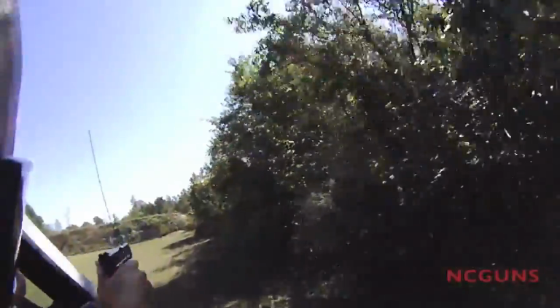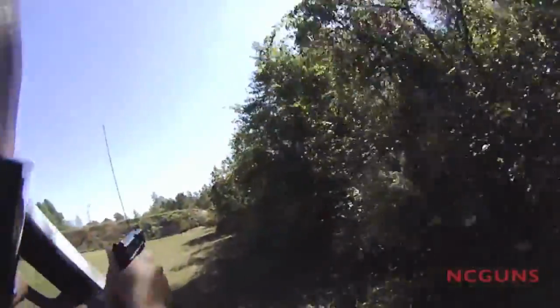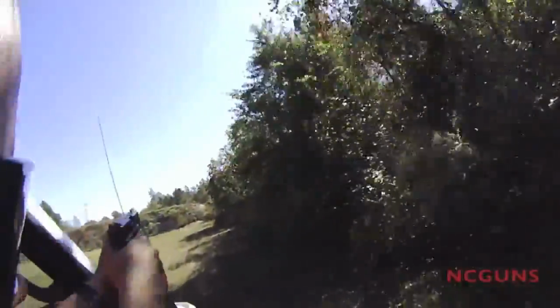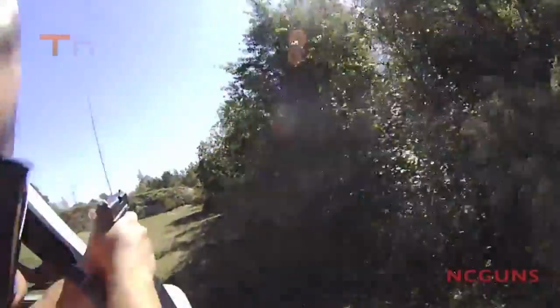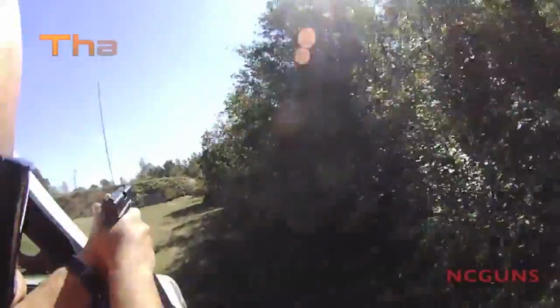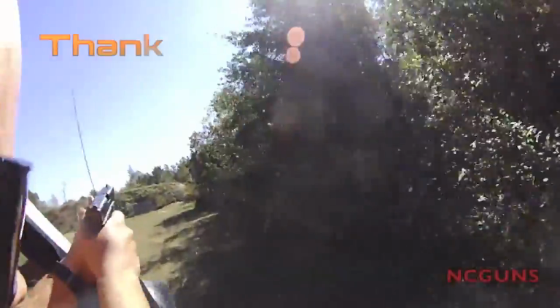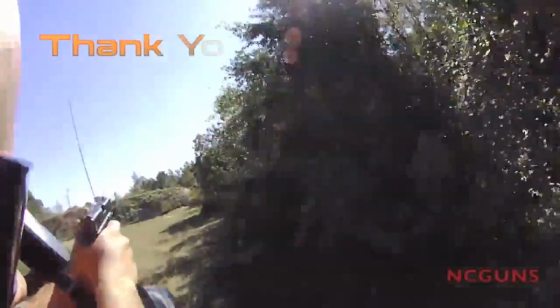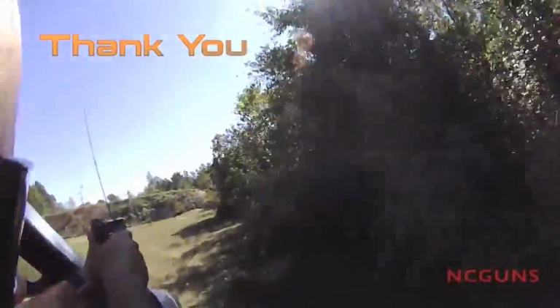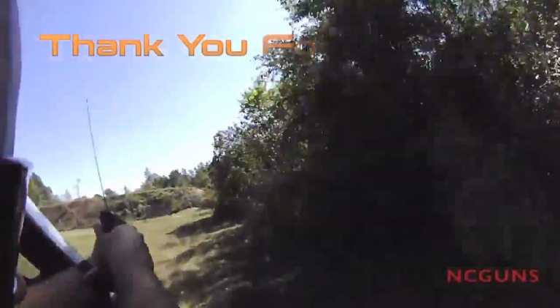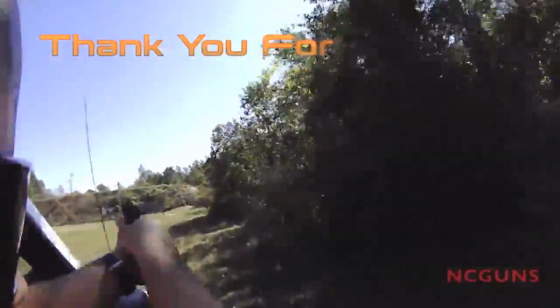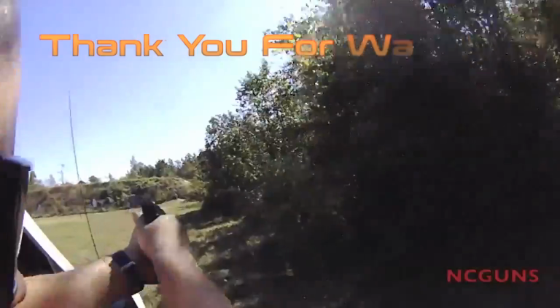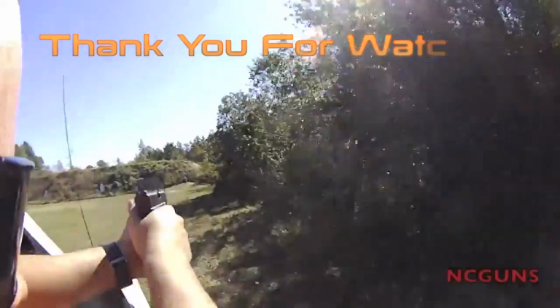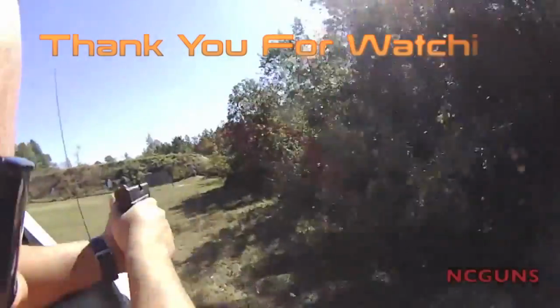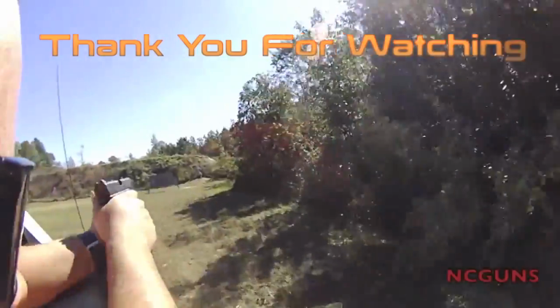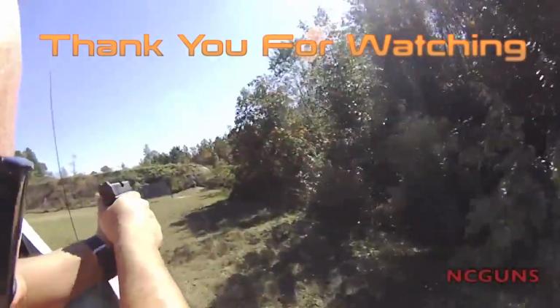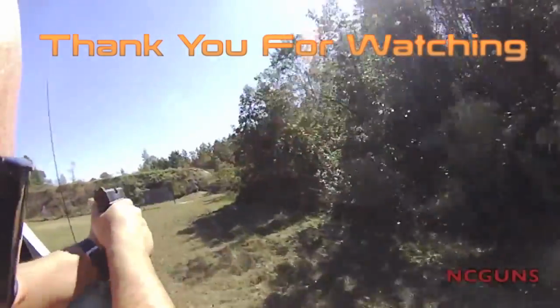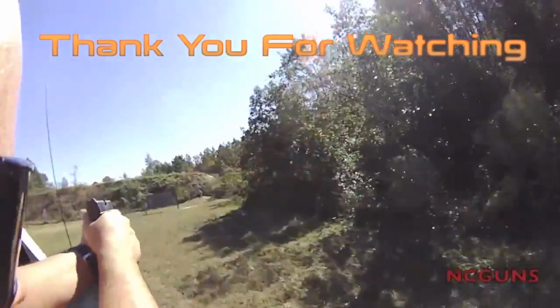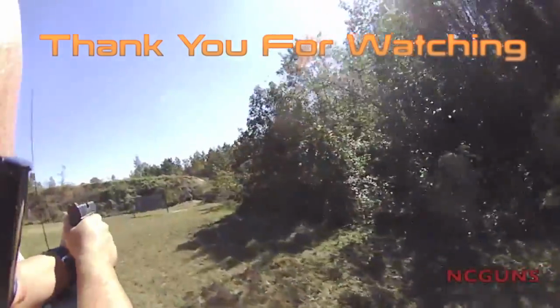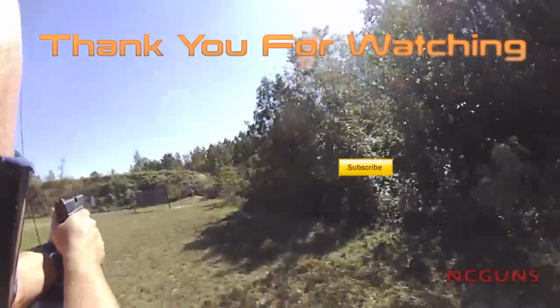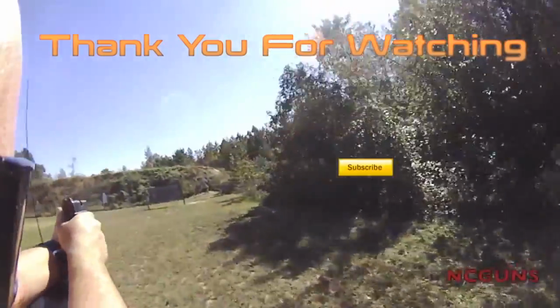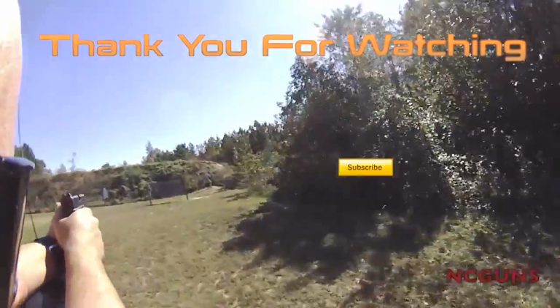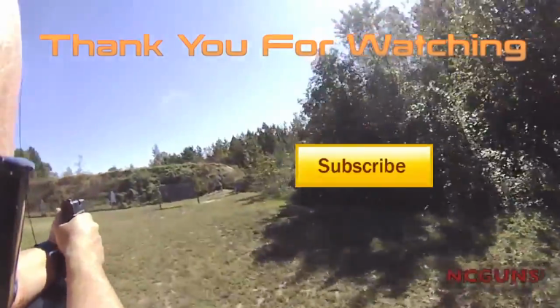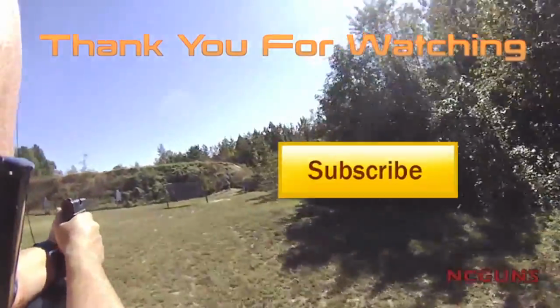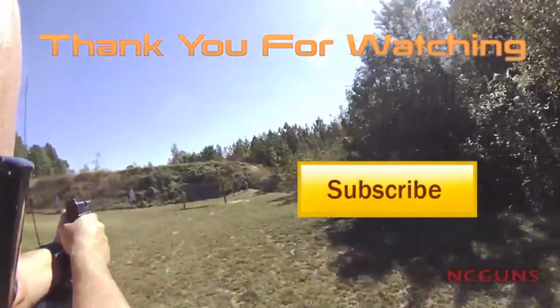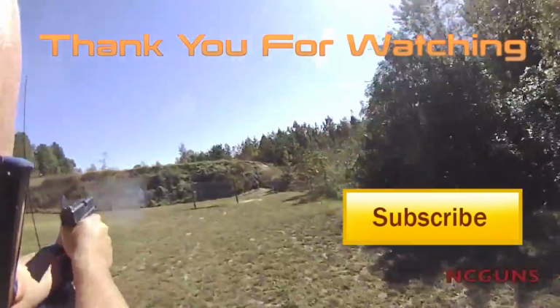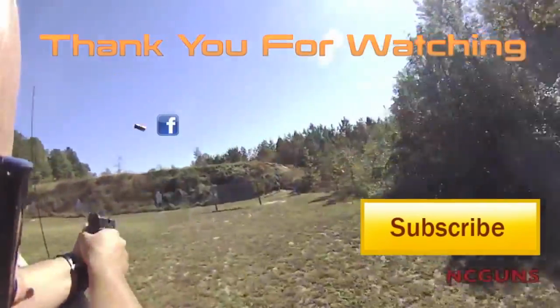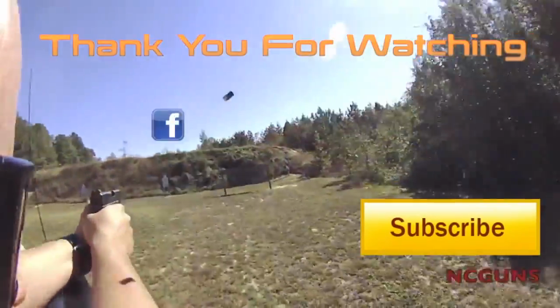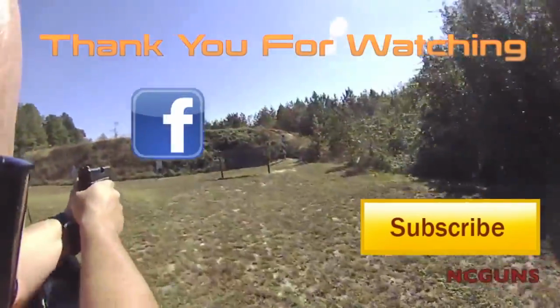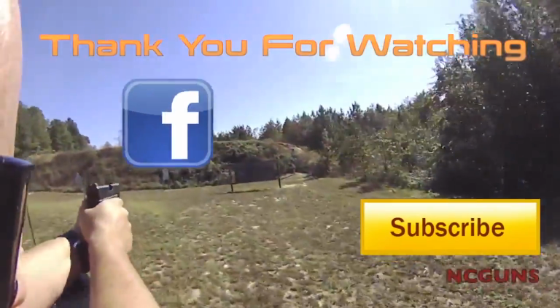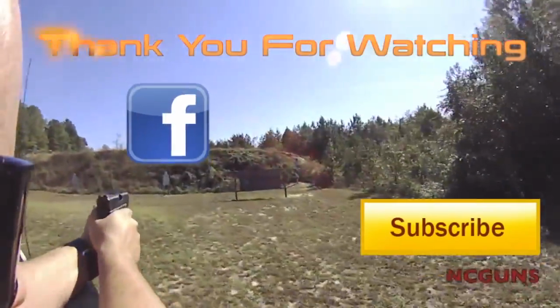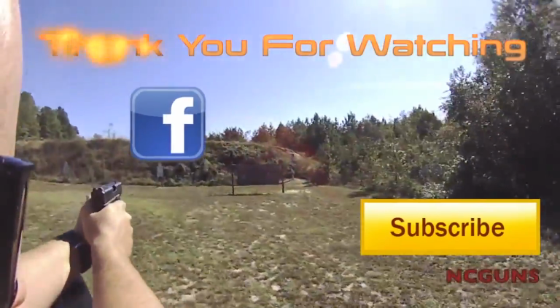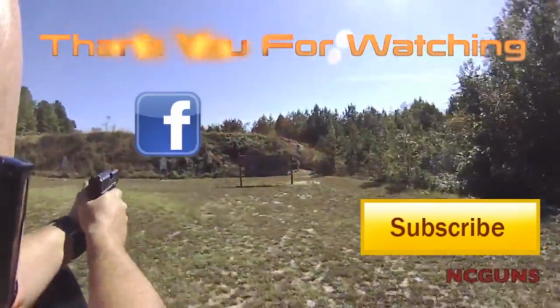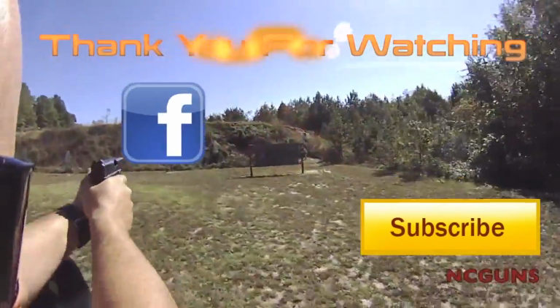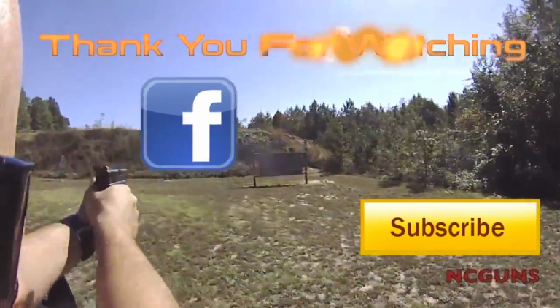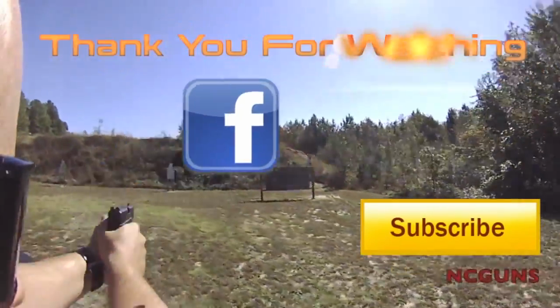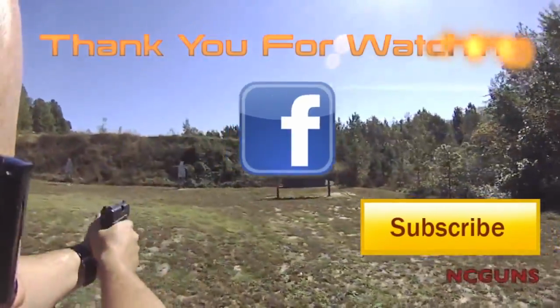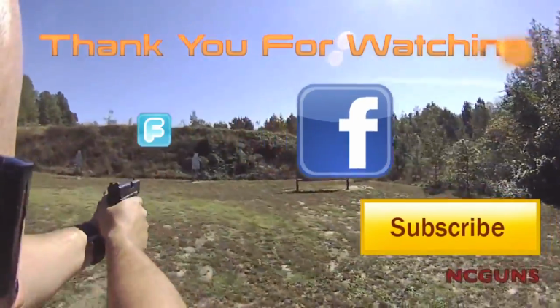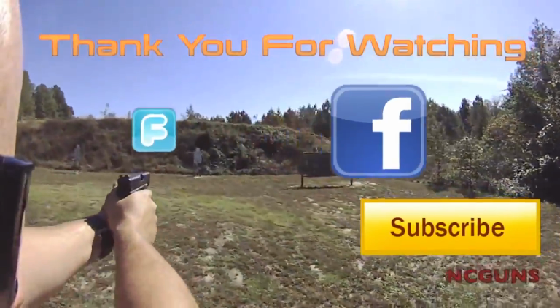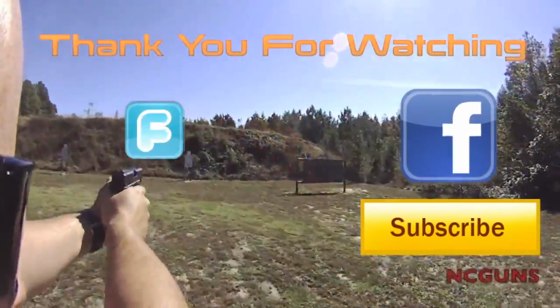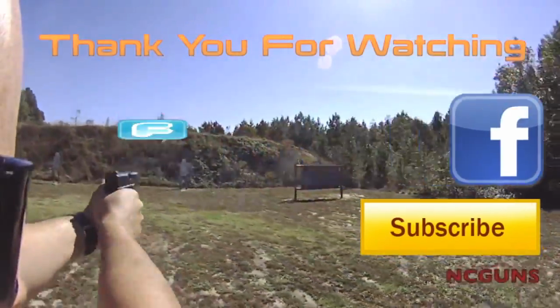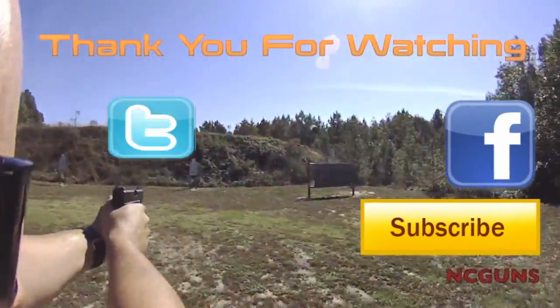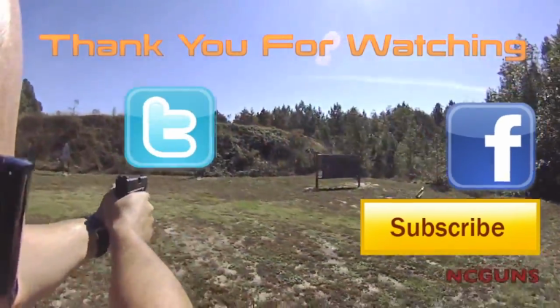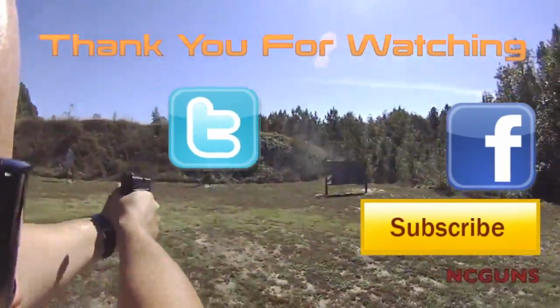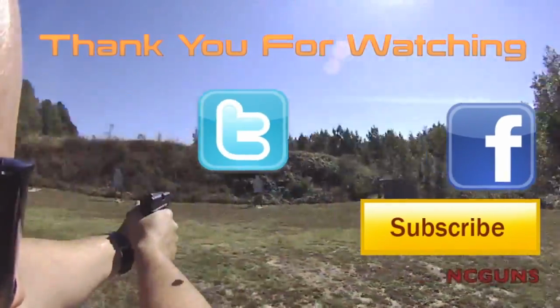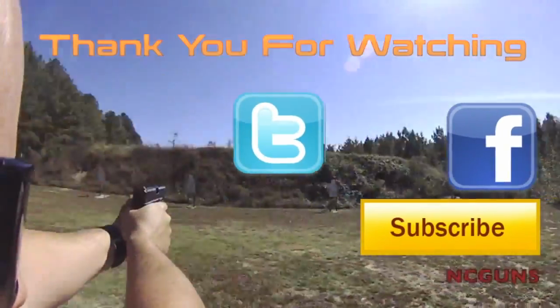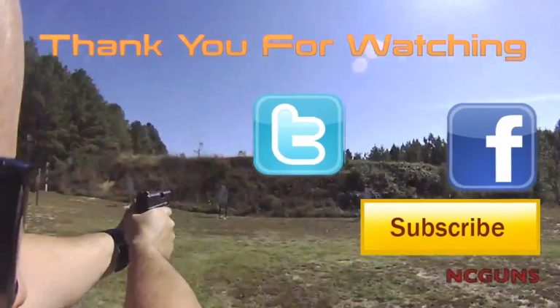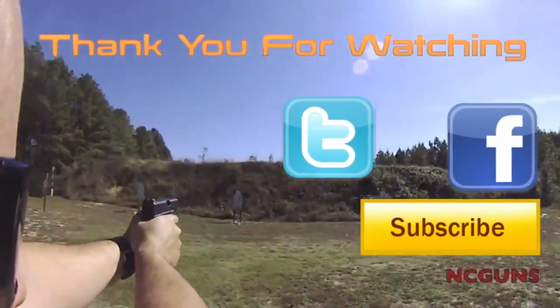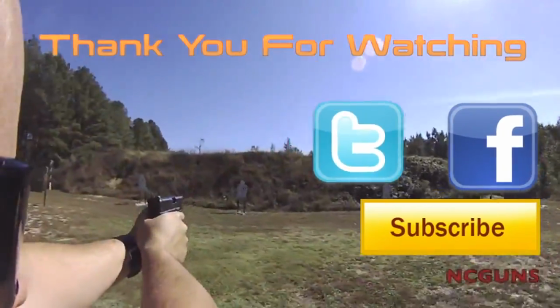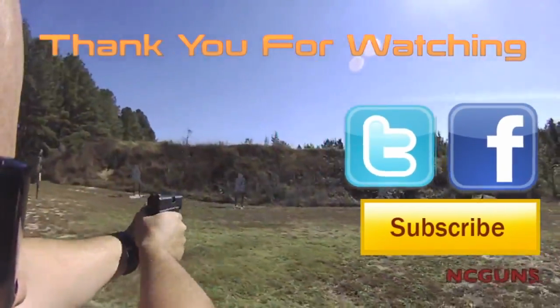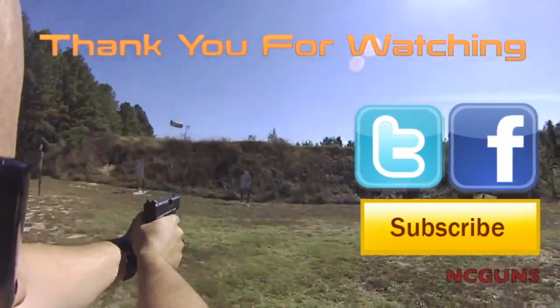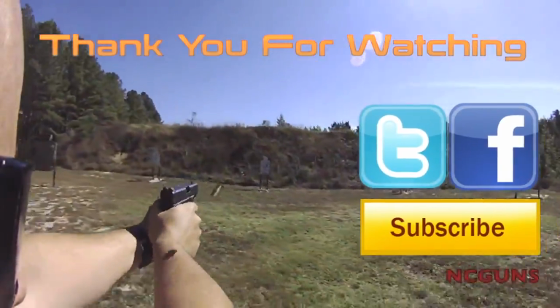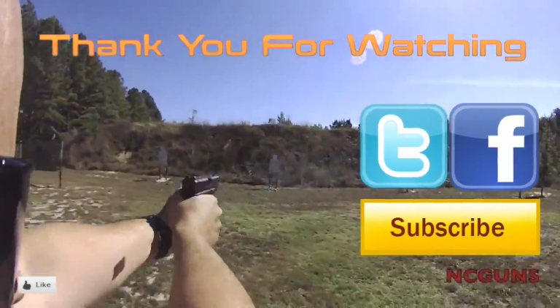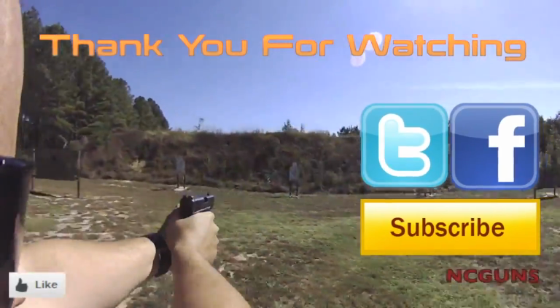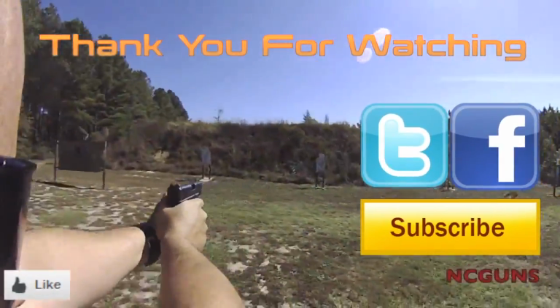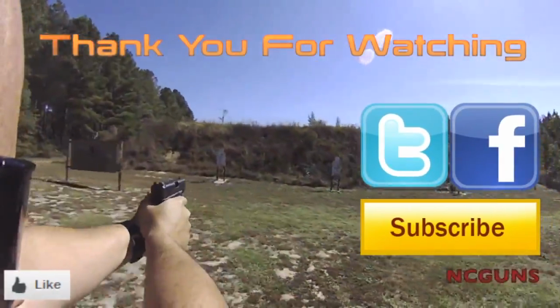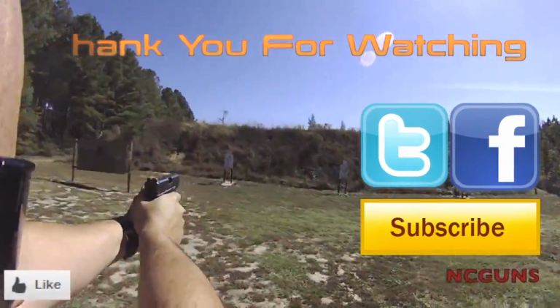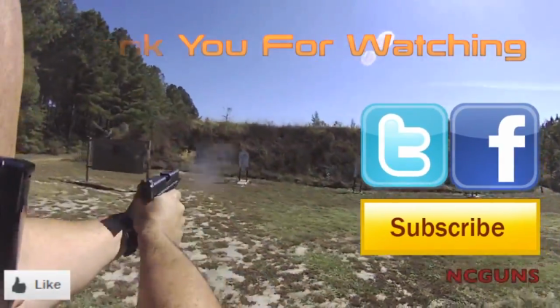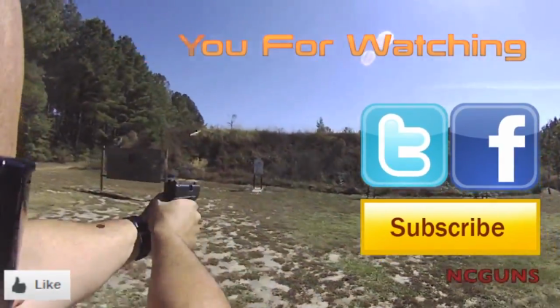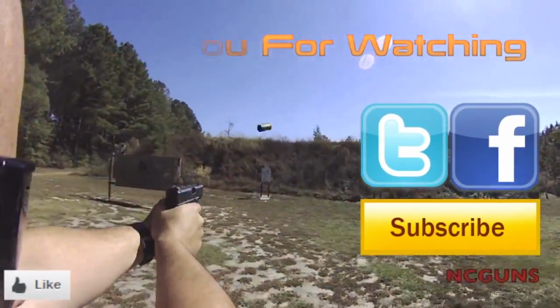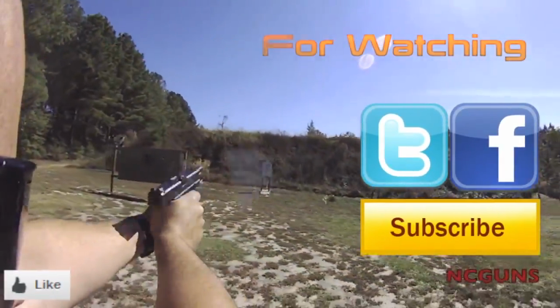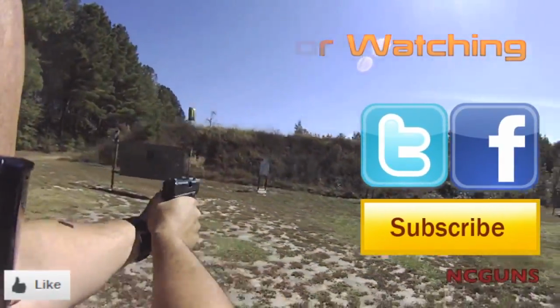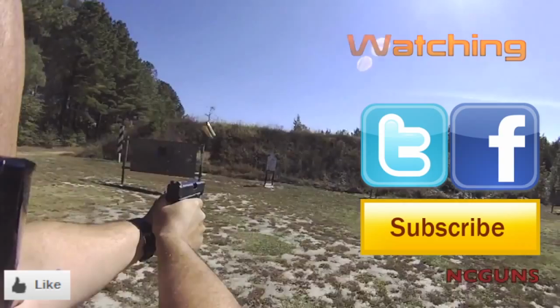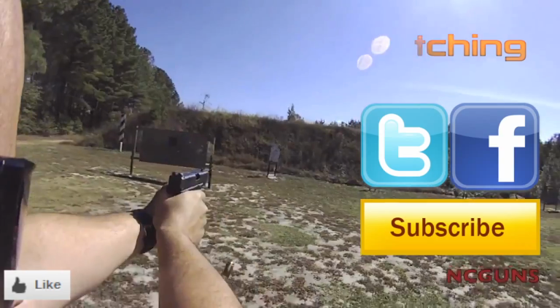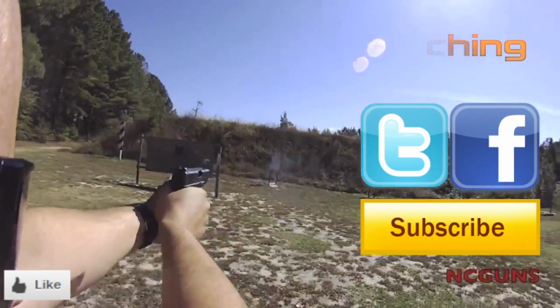Thank you for watching It's A Gun Videos. Please remember to subscribe. Also check us out on Facebook and Twitter and give us a like on the video.